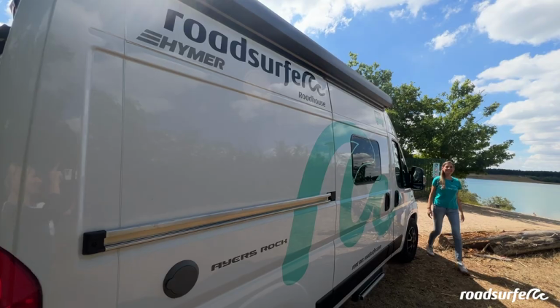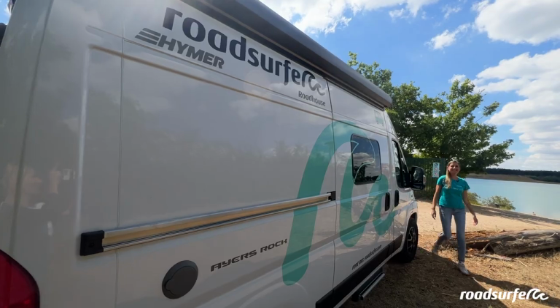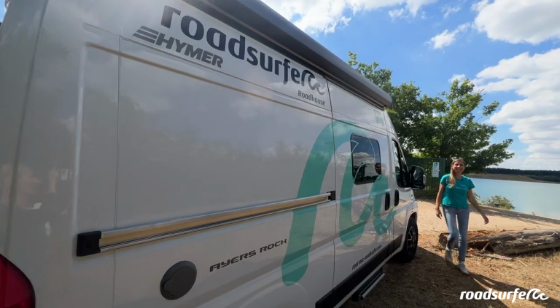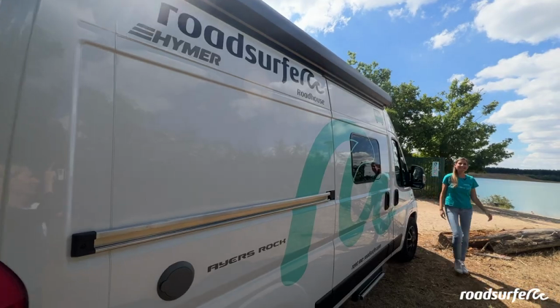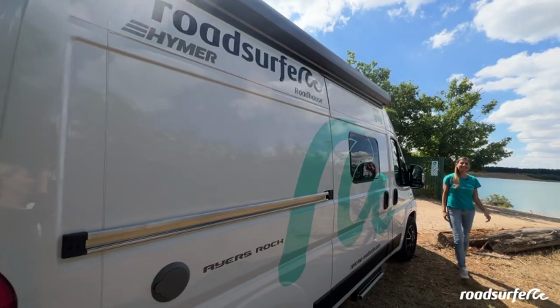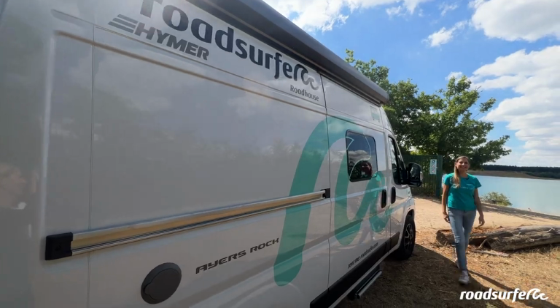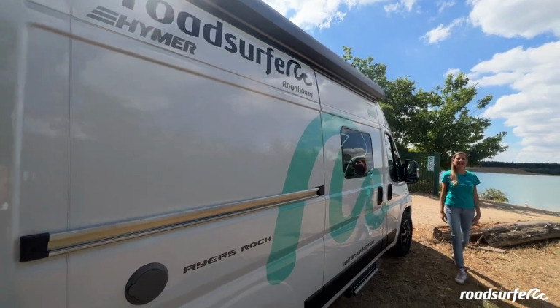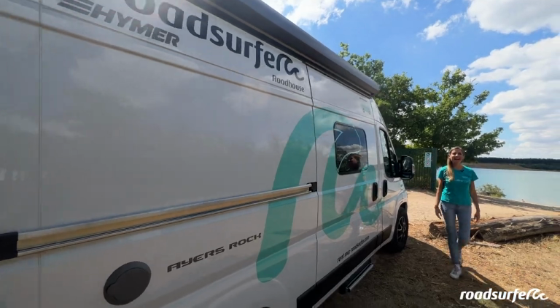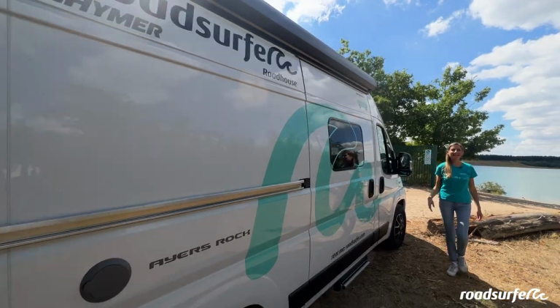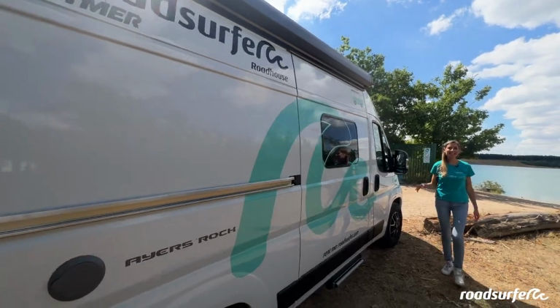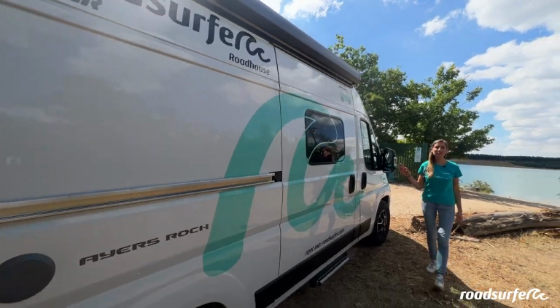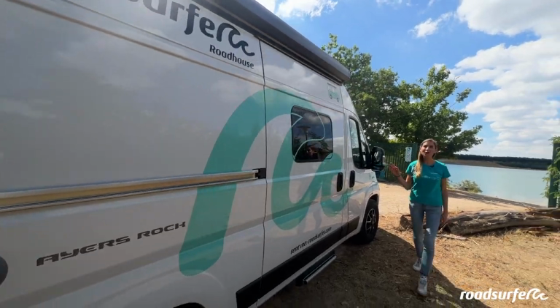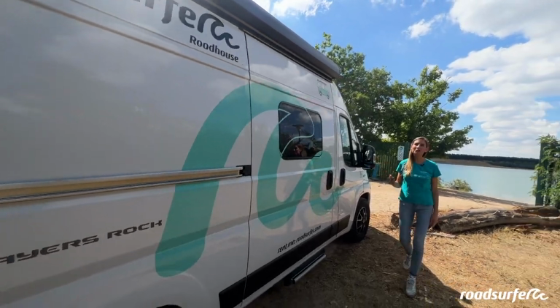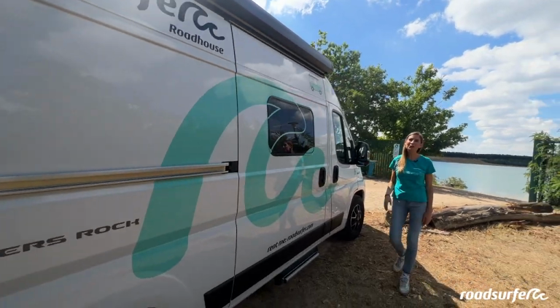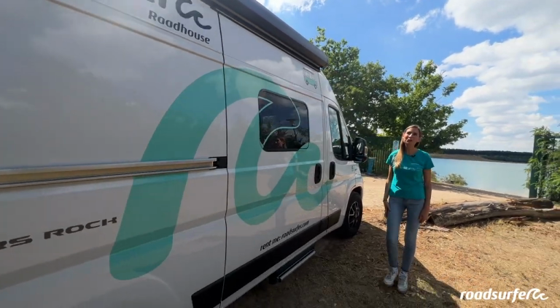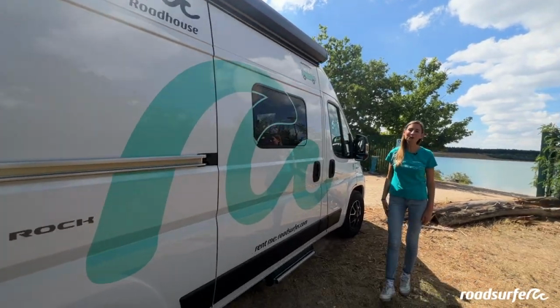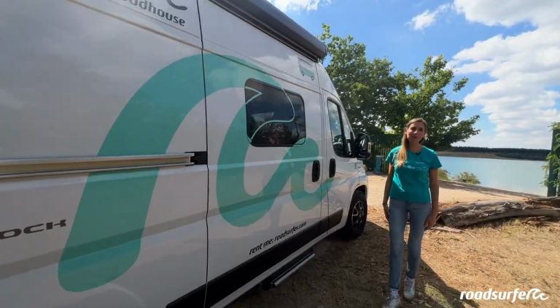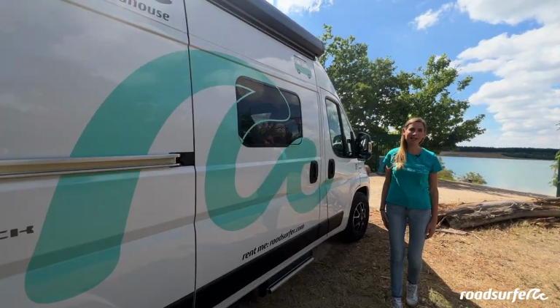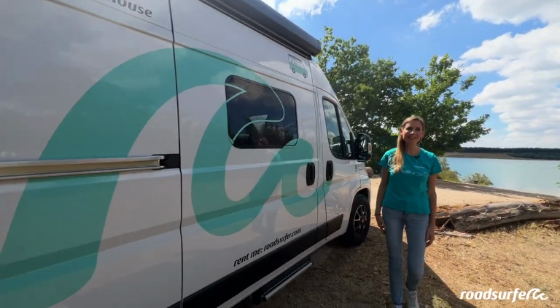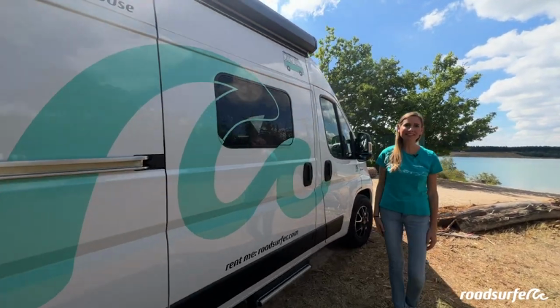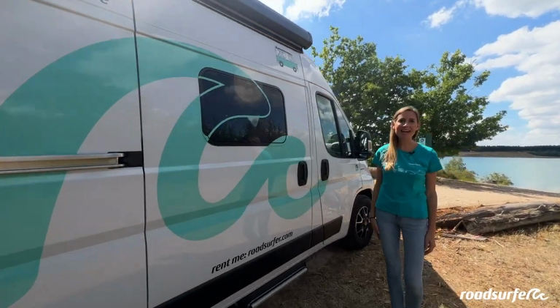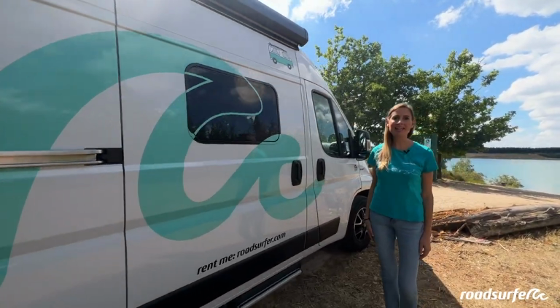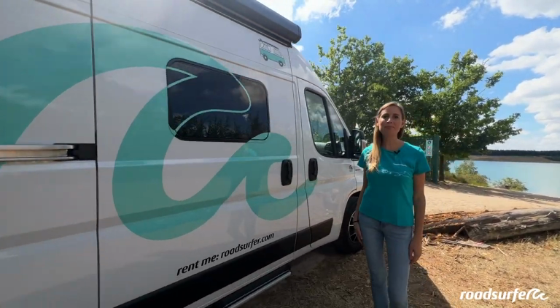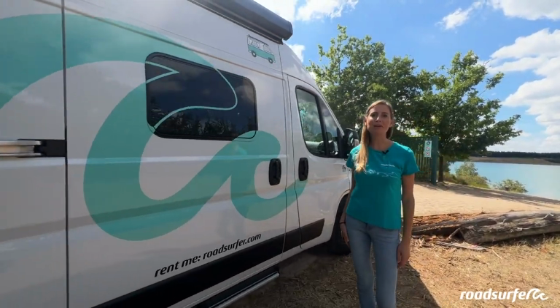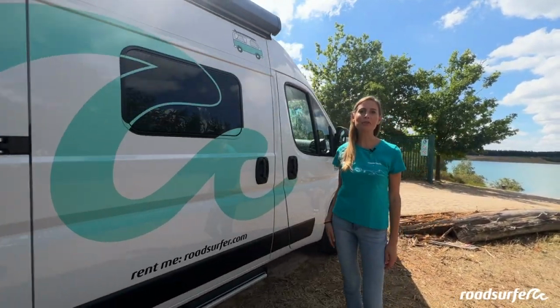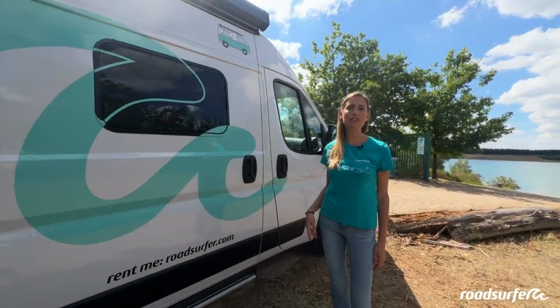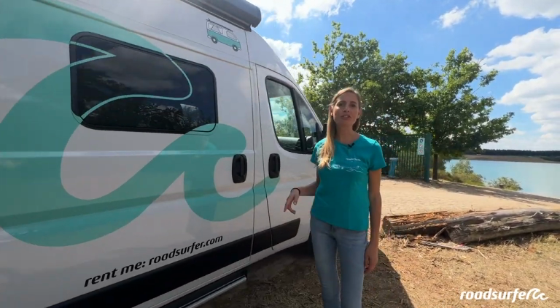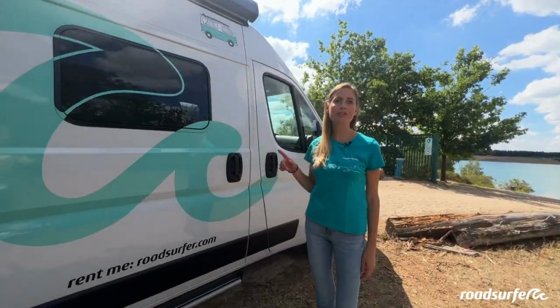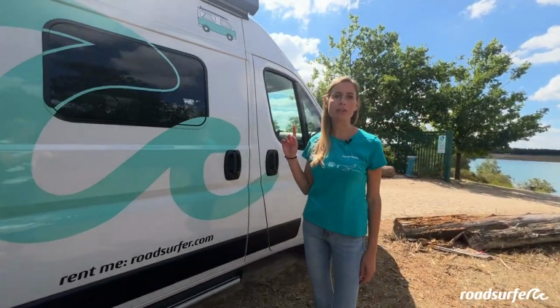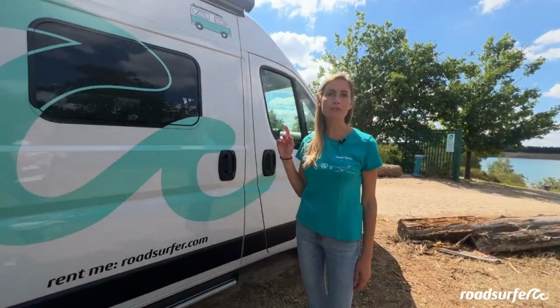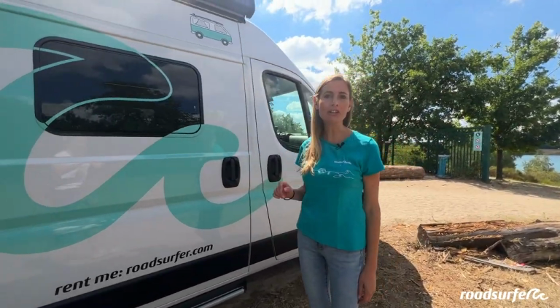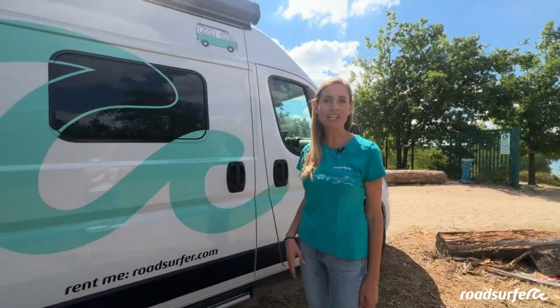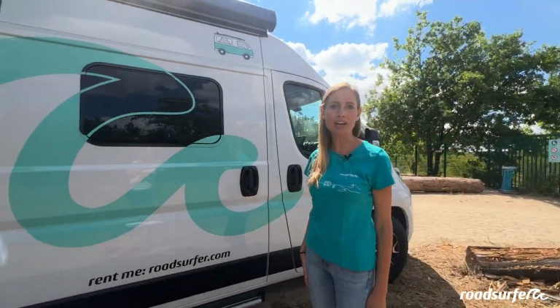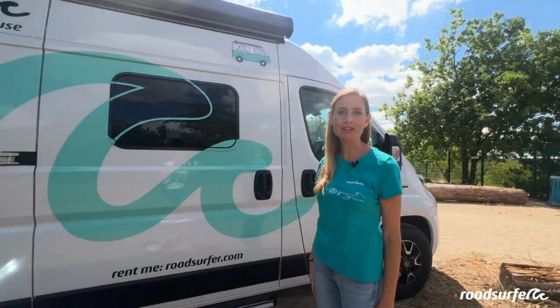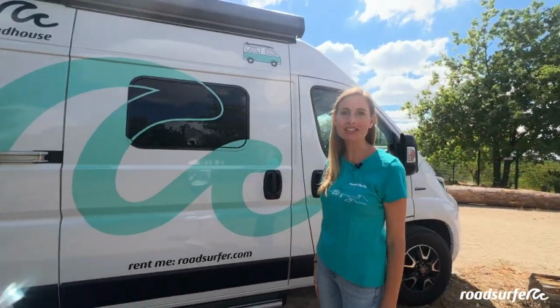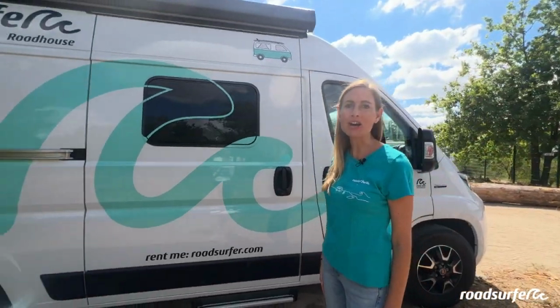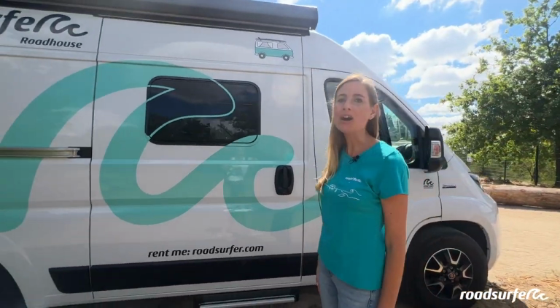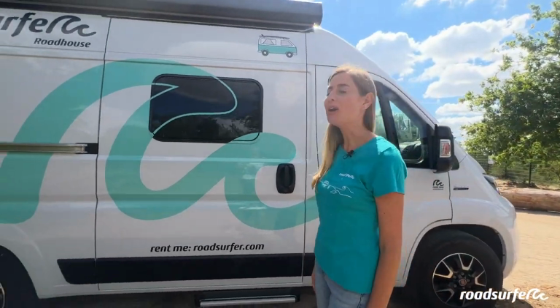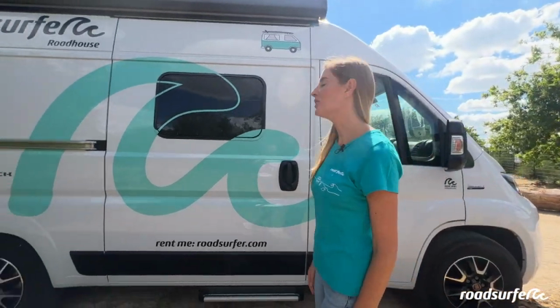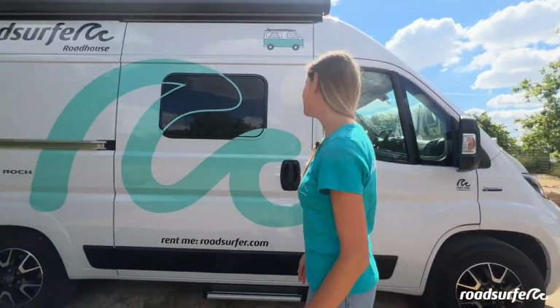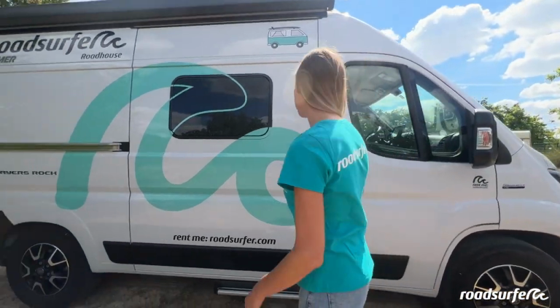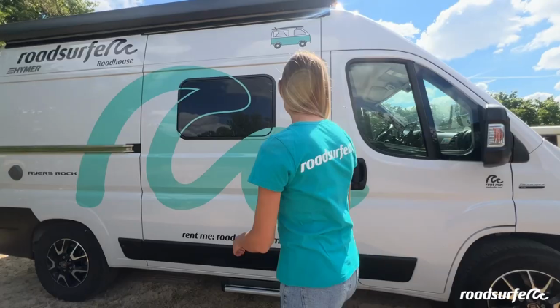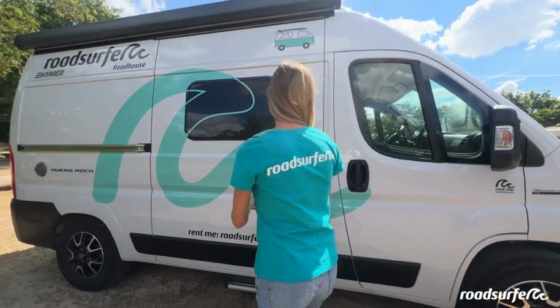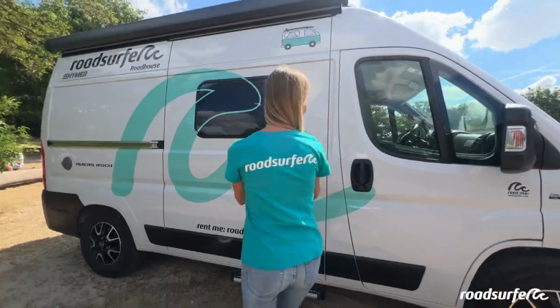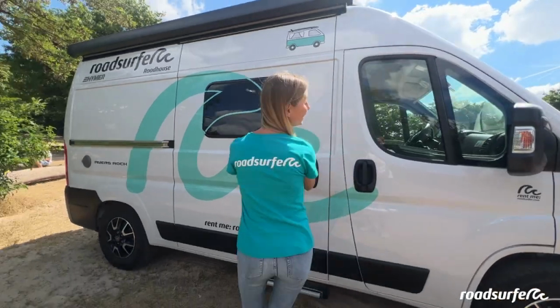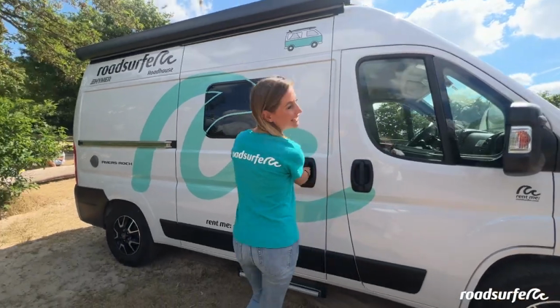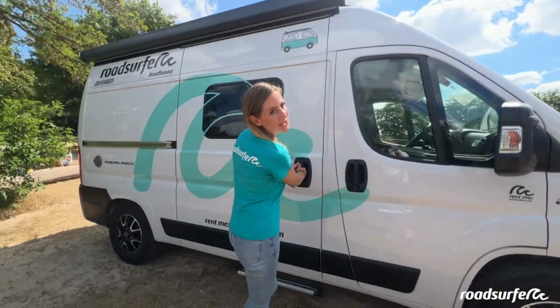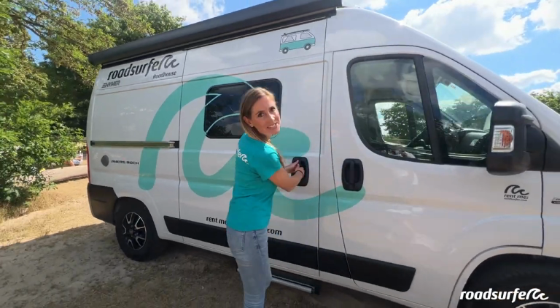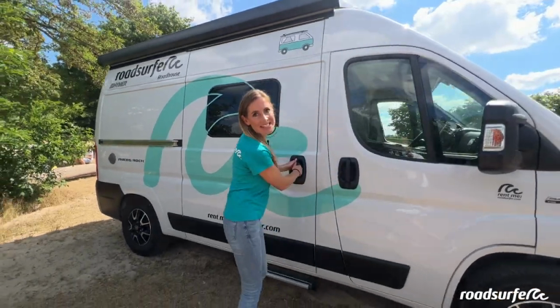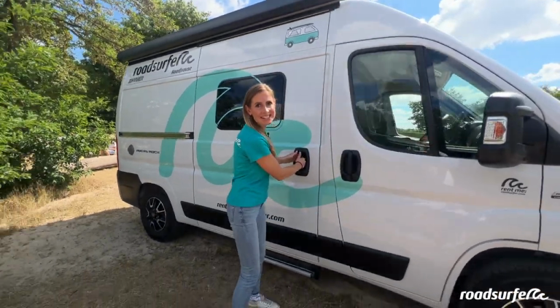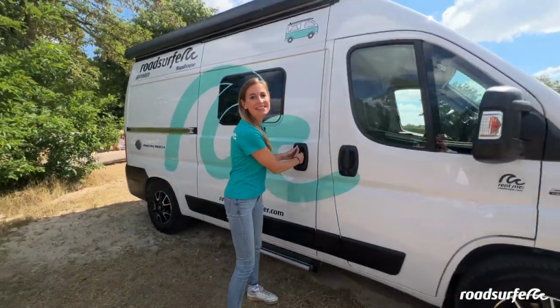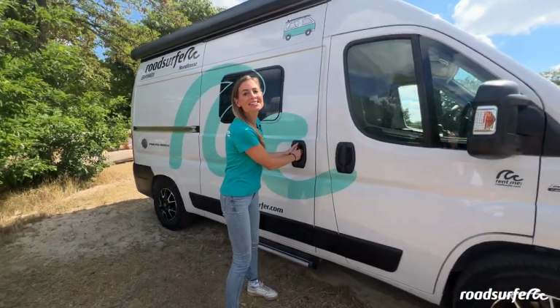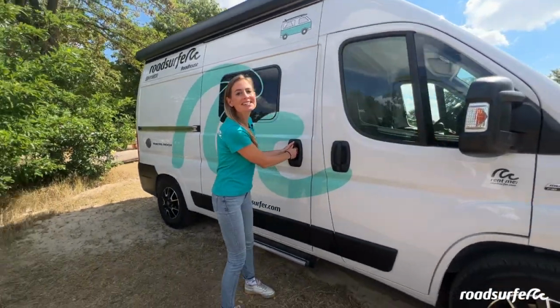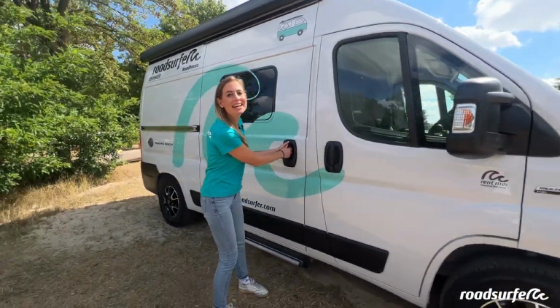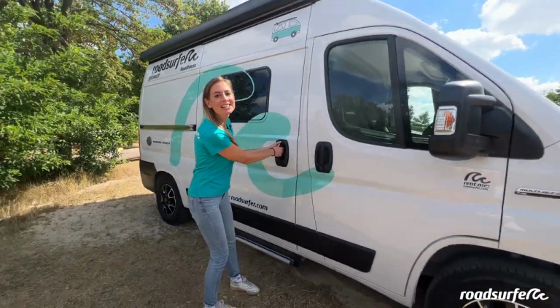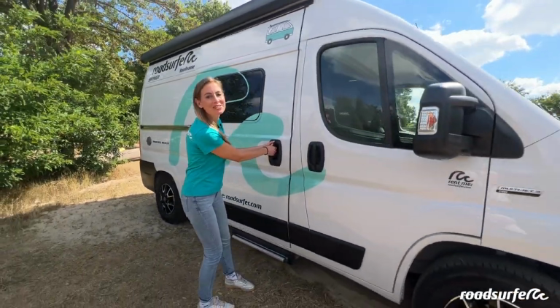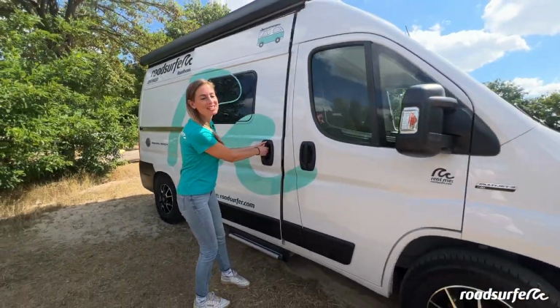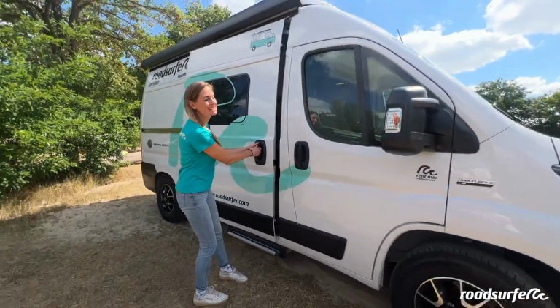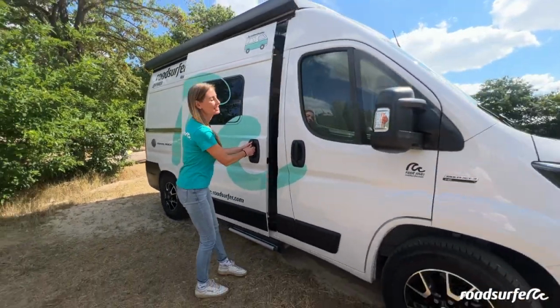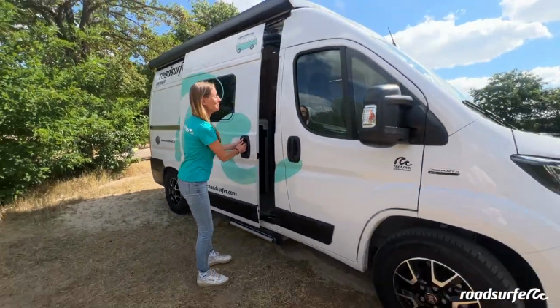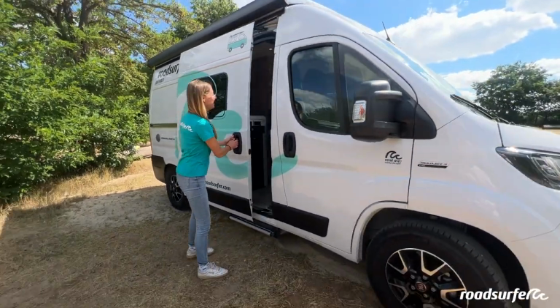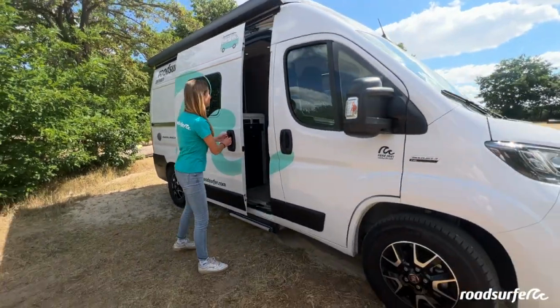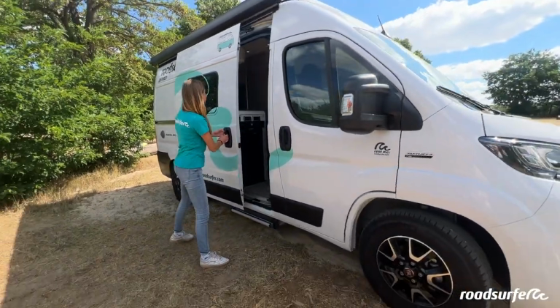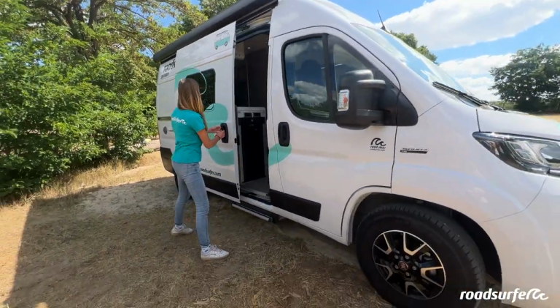This is the Ayers Rock from Heimer. At Roadsurfer it is called the Roadhouse. Now I will show you what it looks like from the inside.